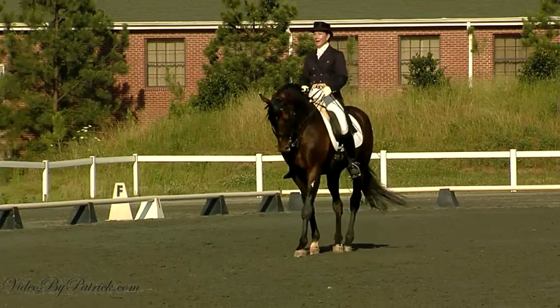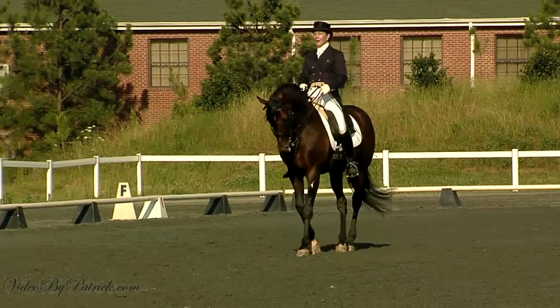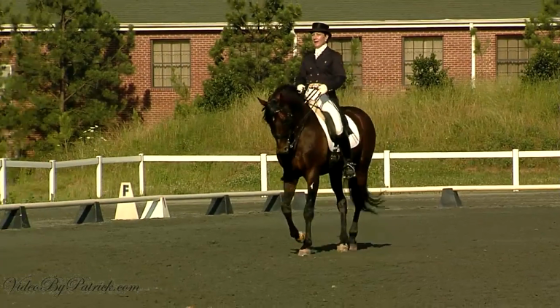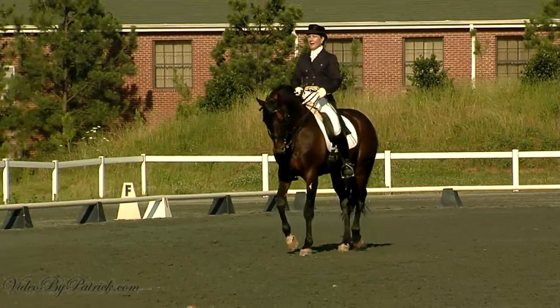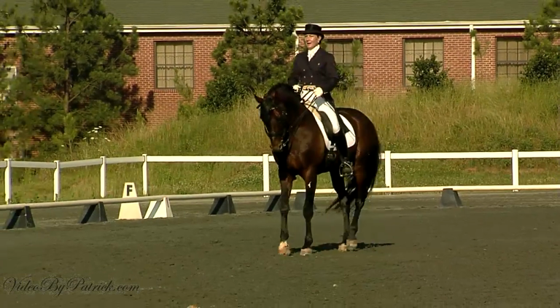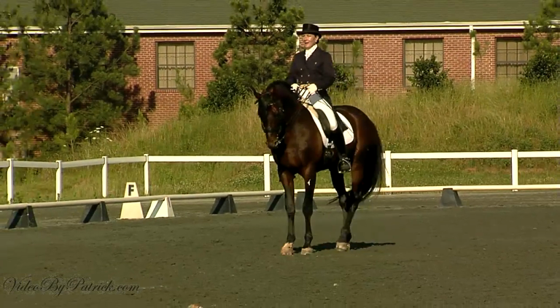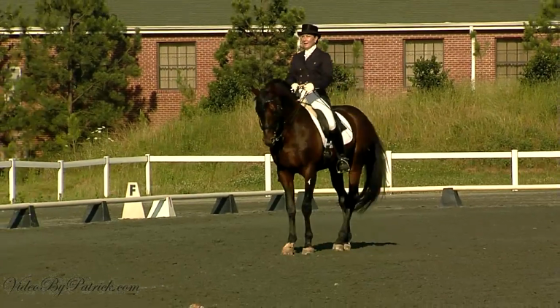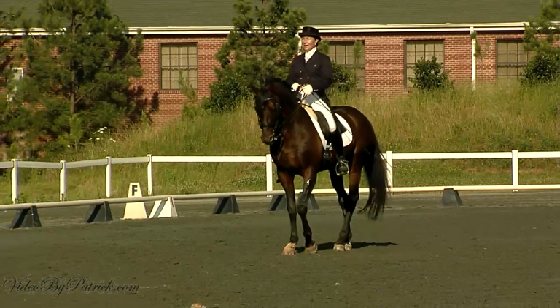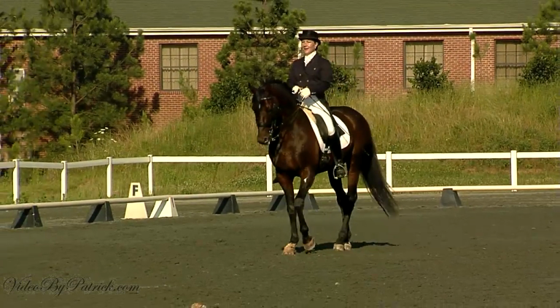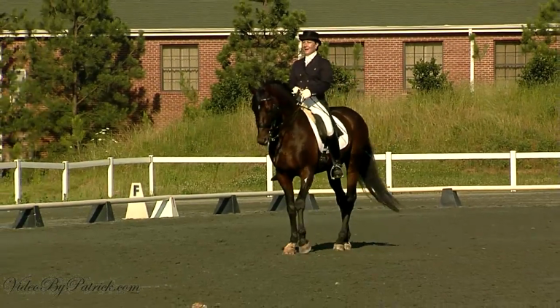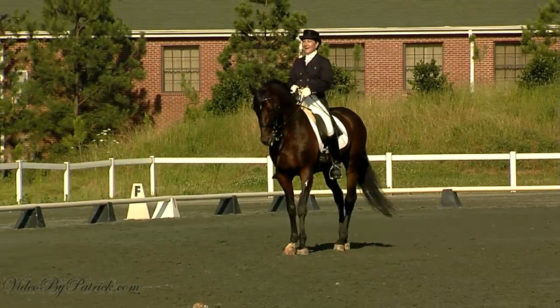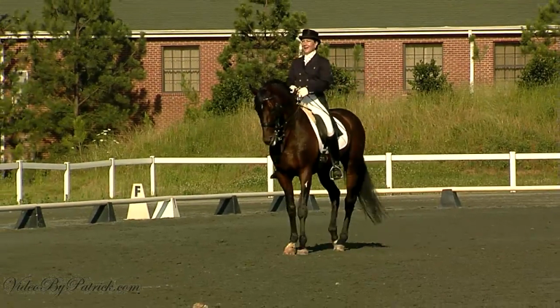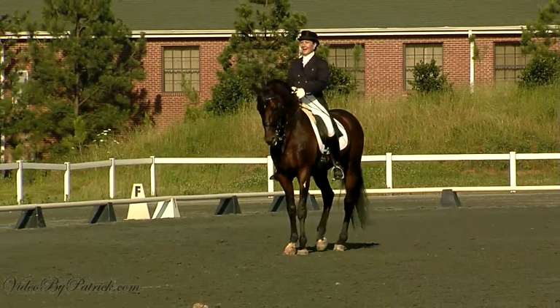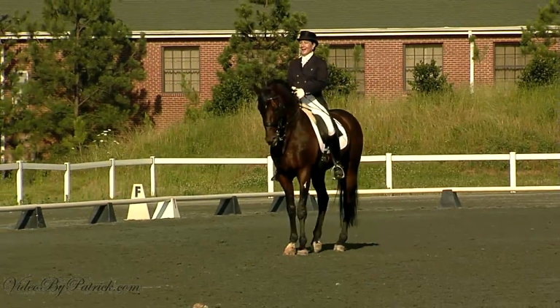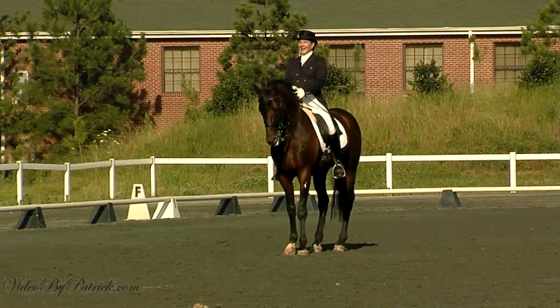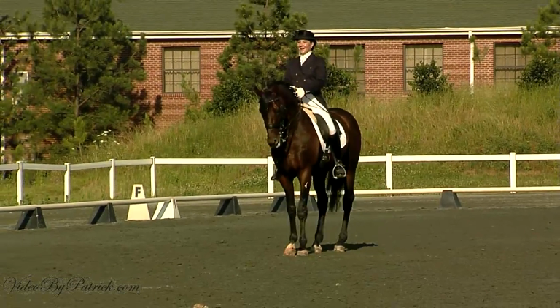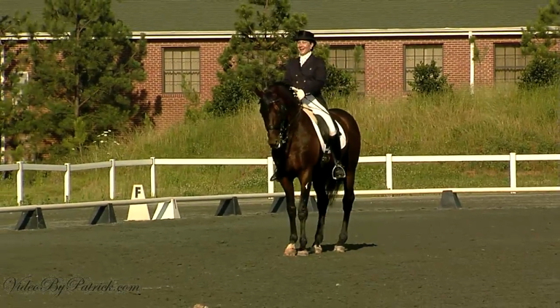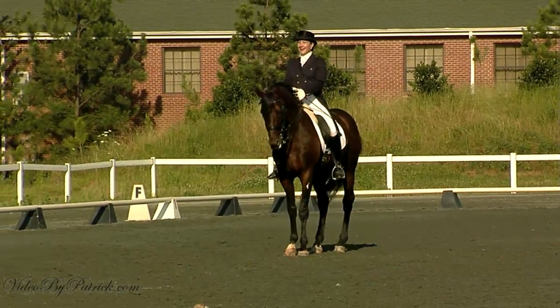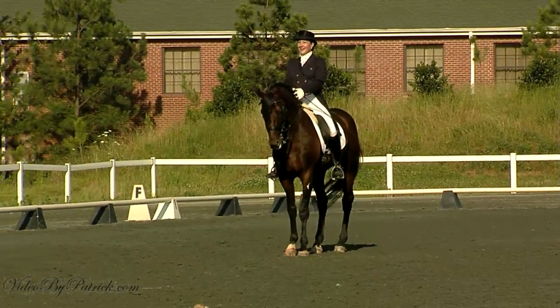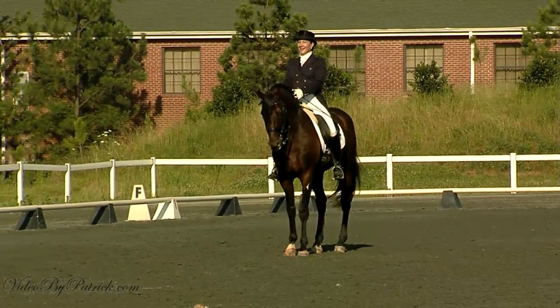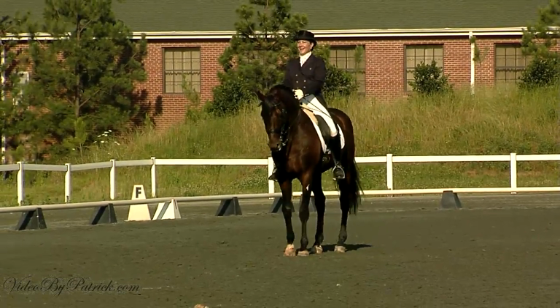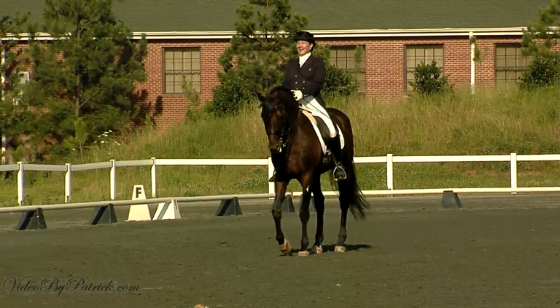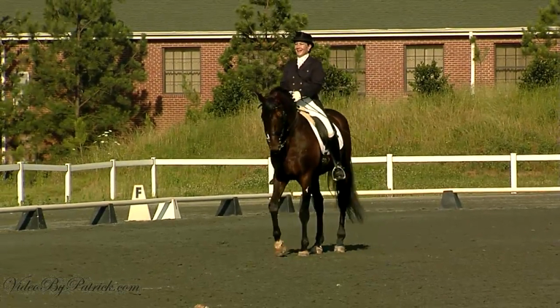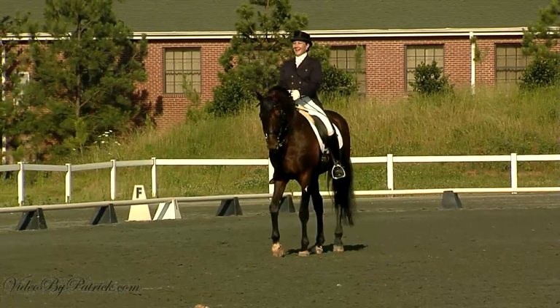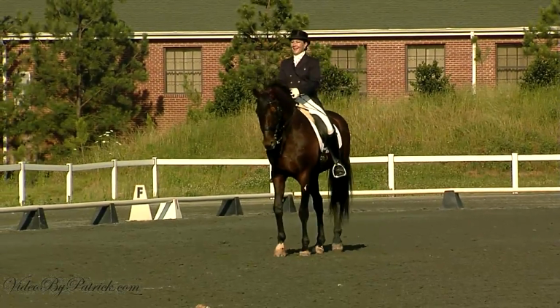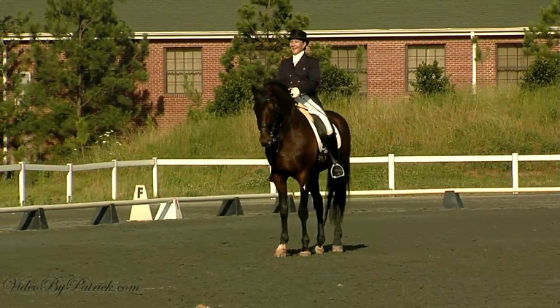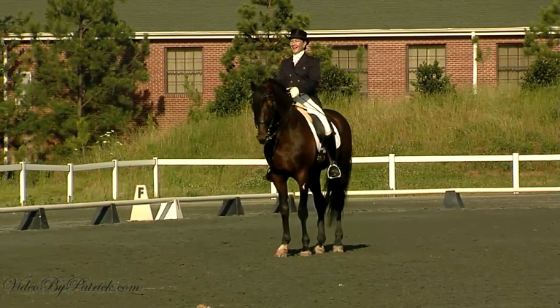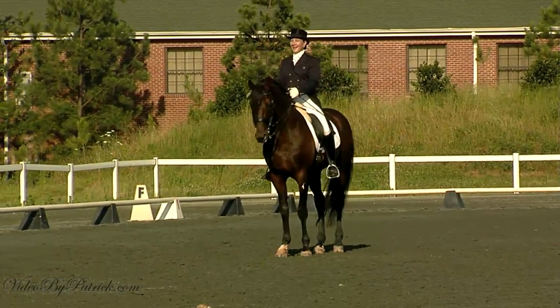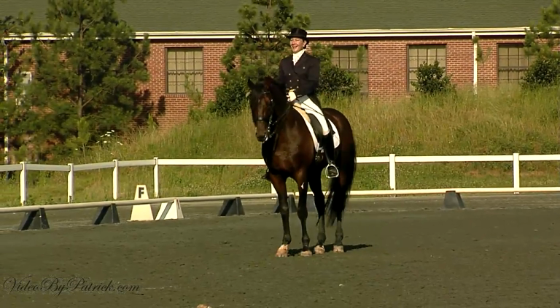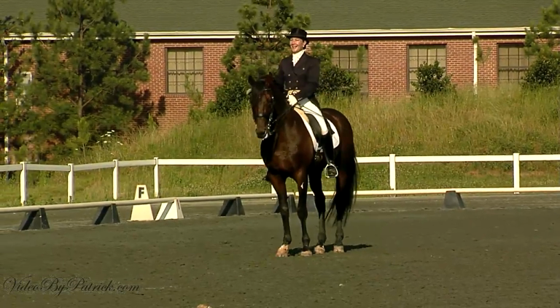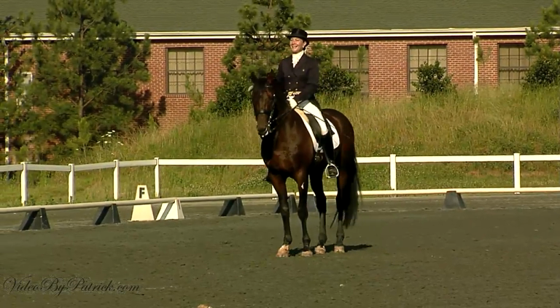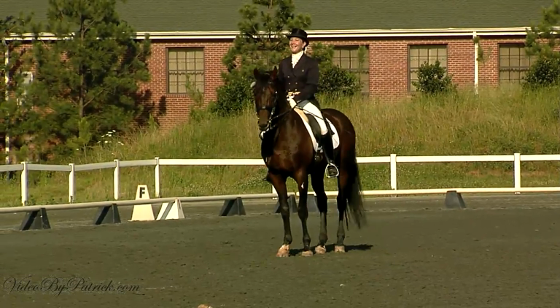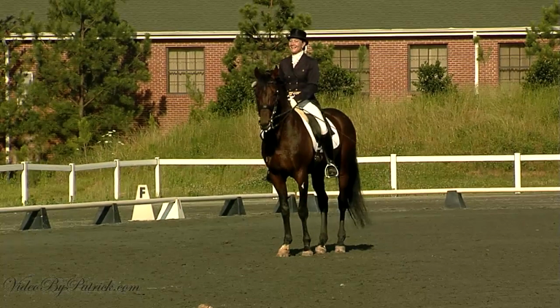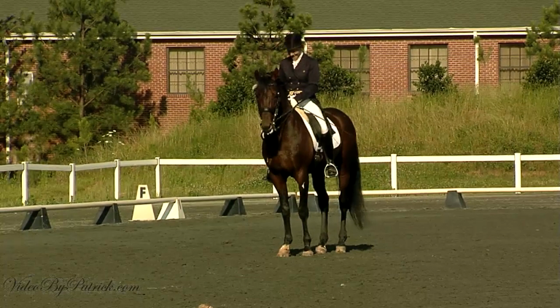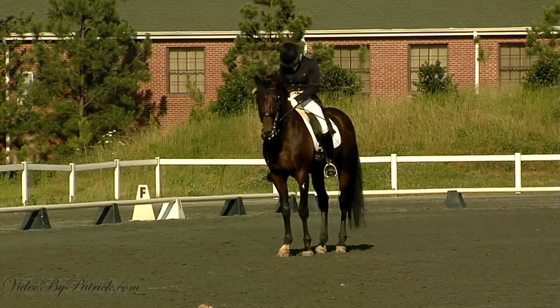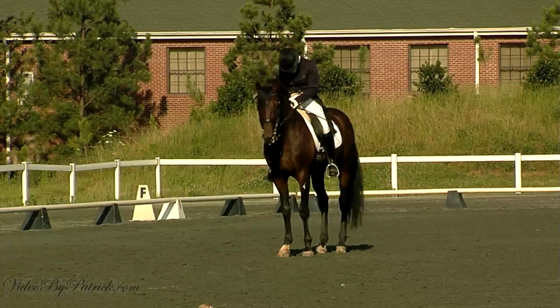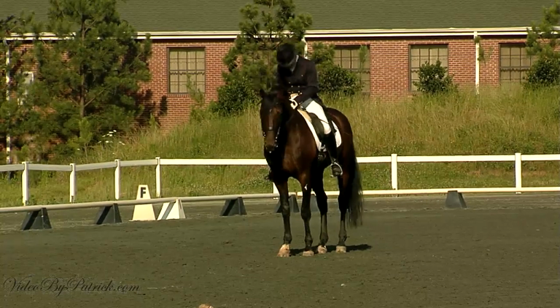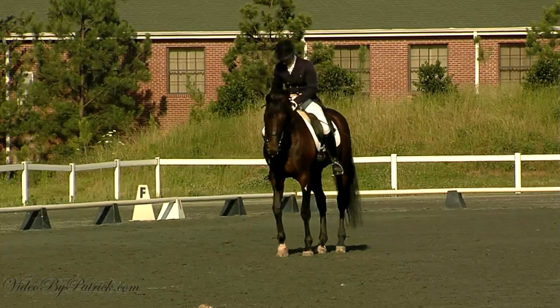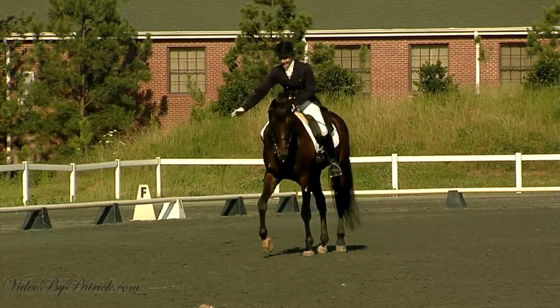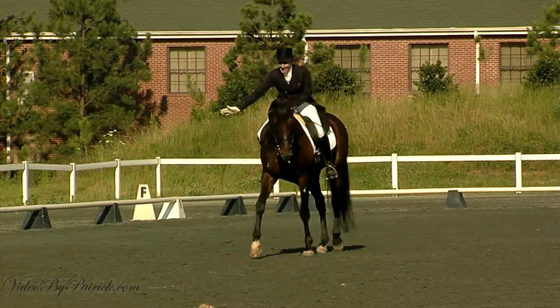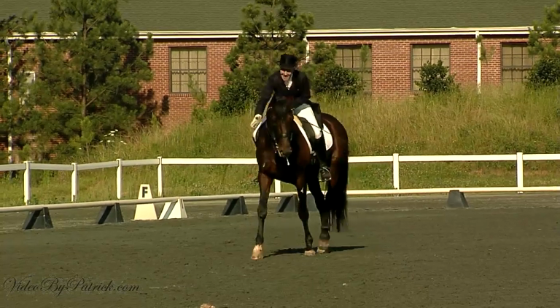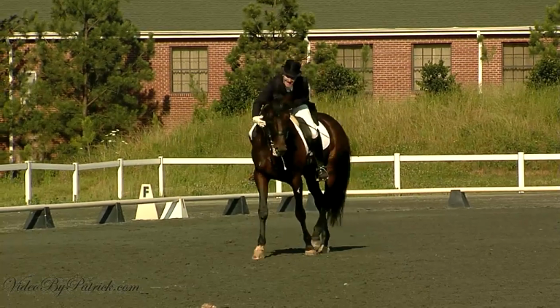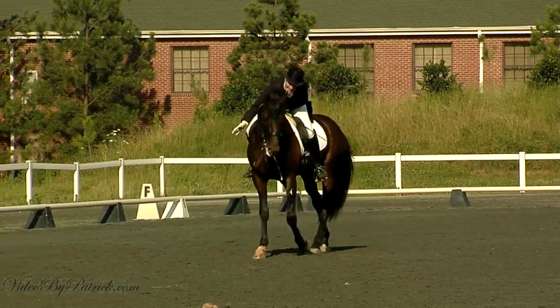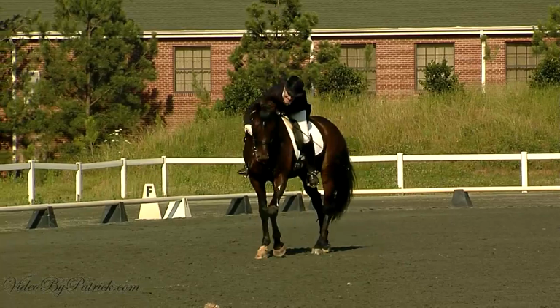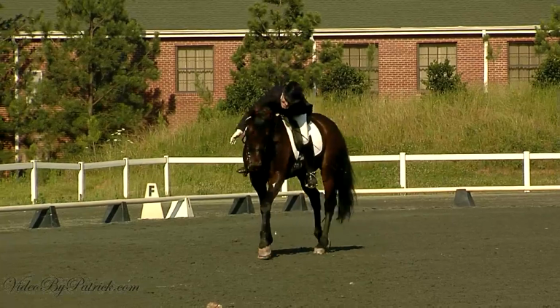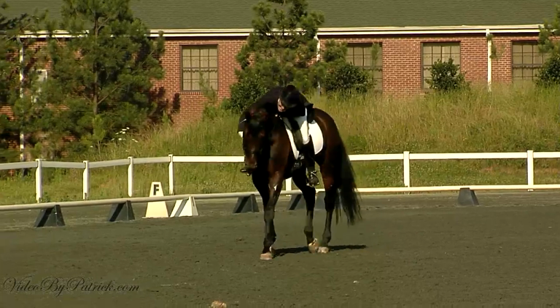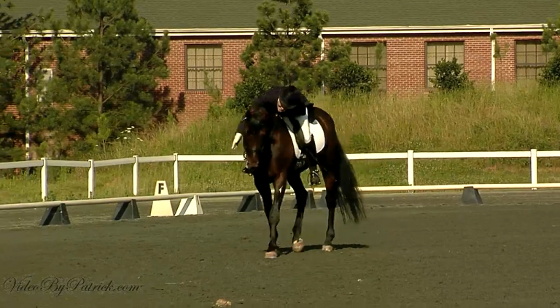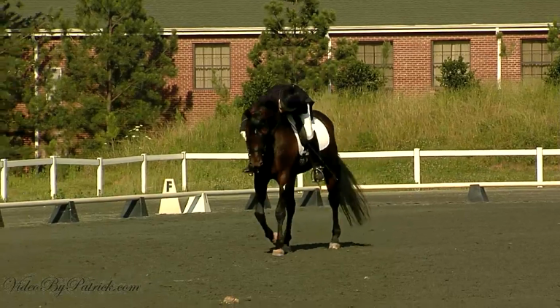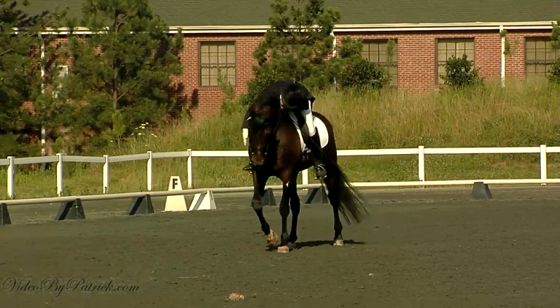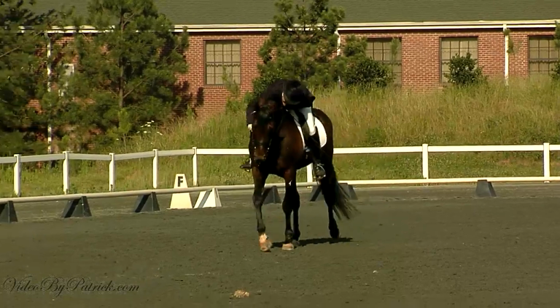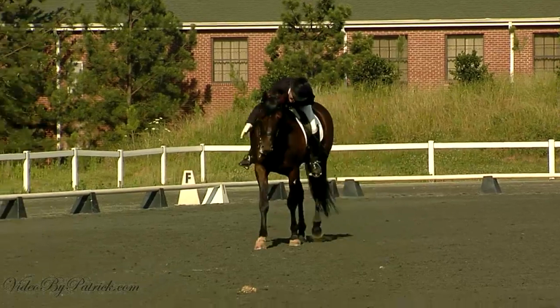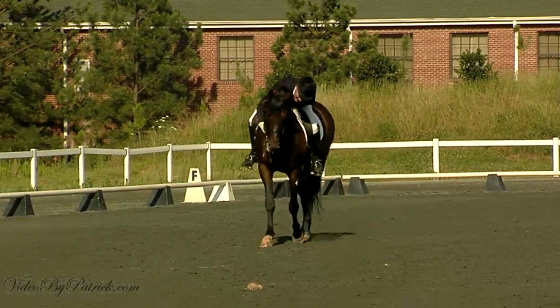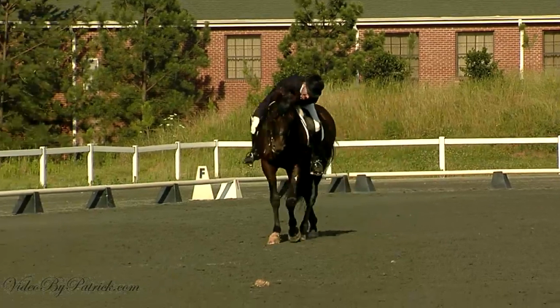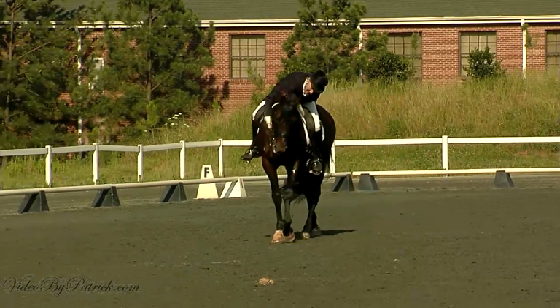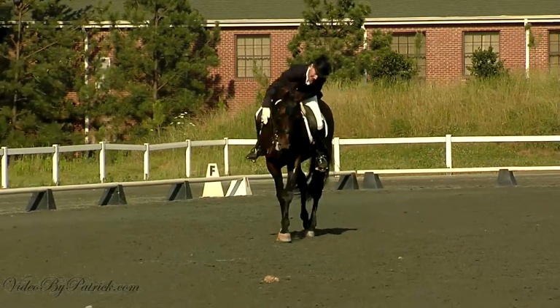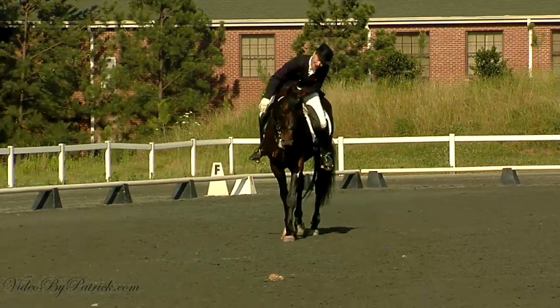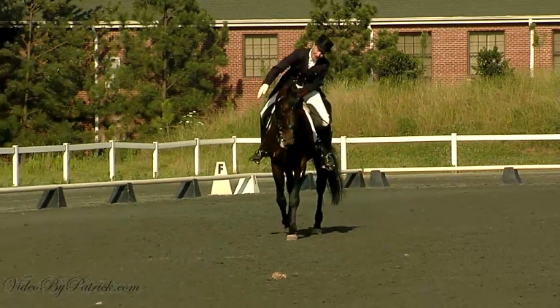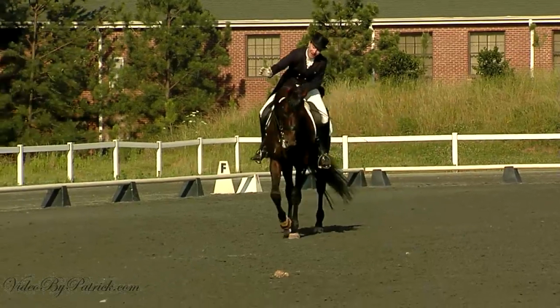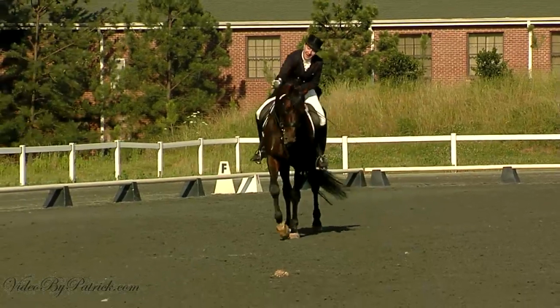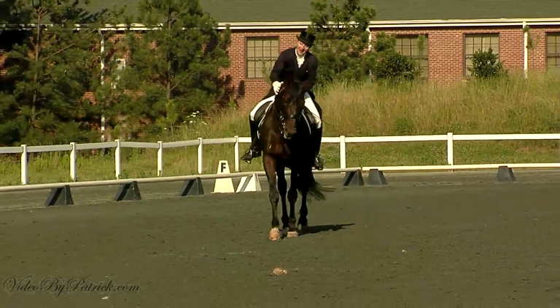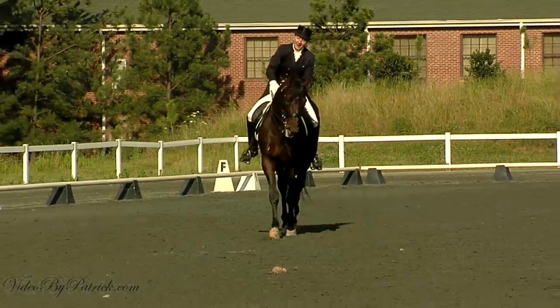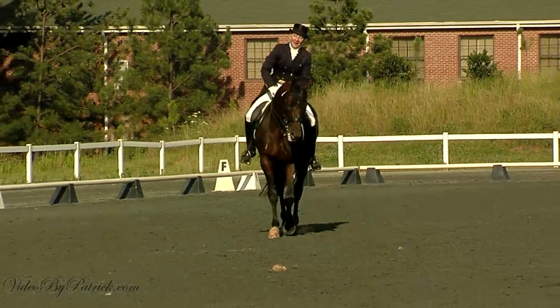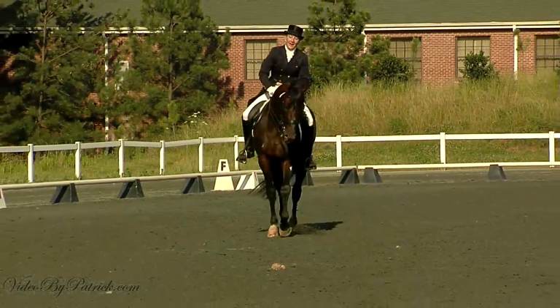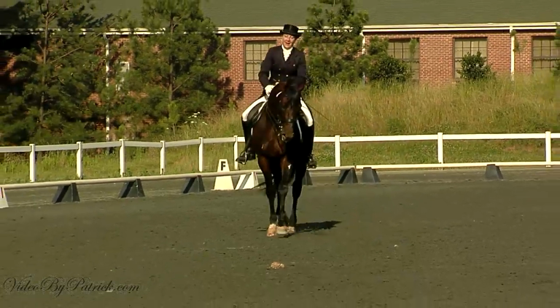Coming down center line in Arena 3 is entry 470.